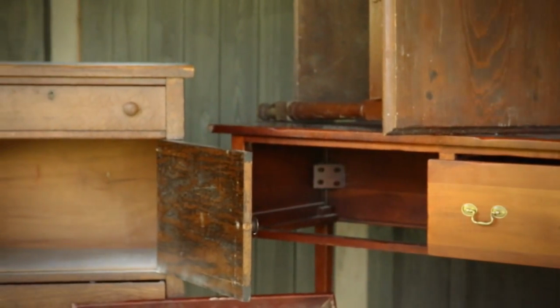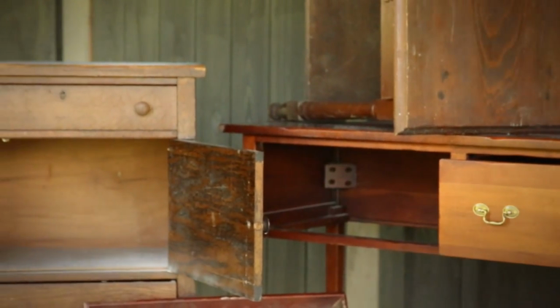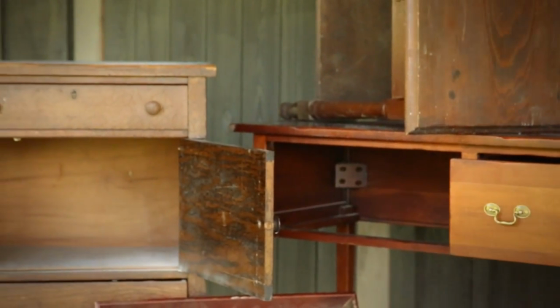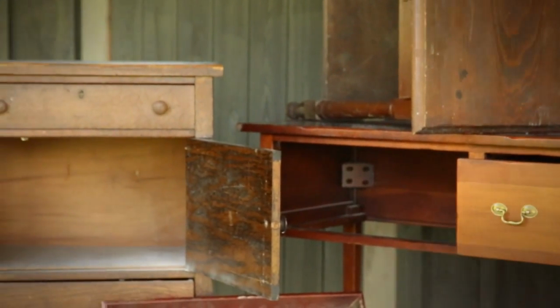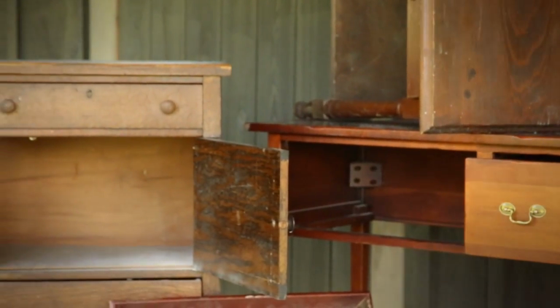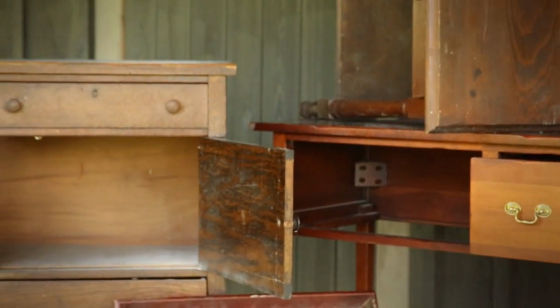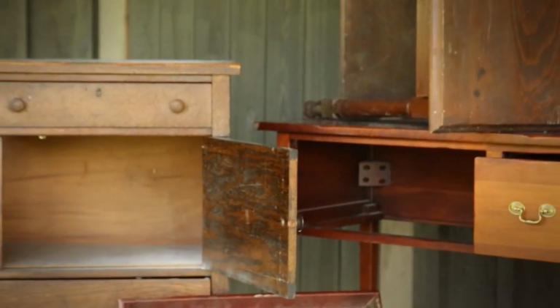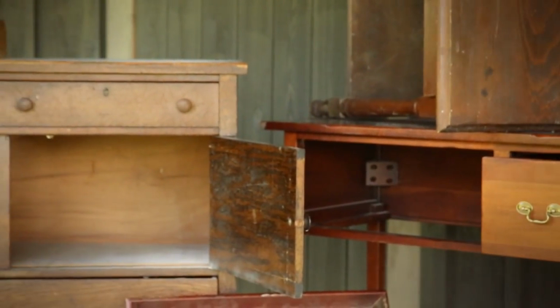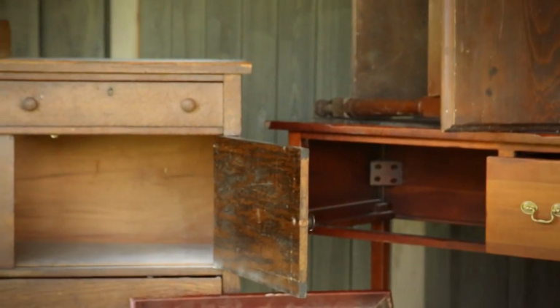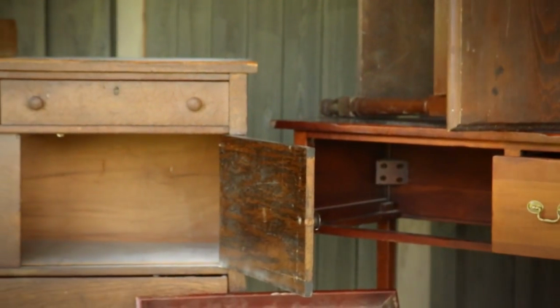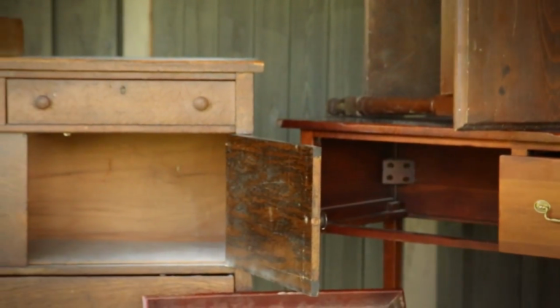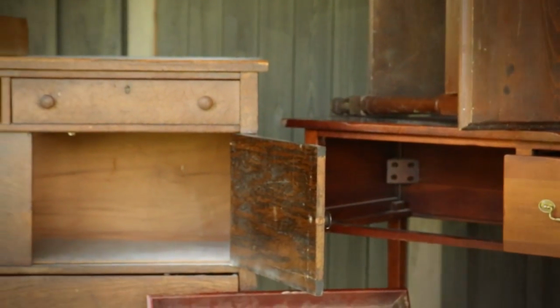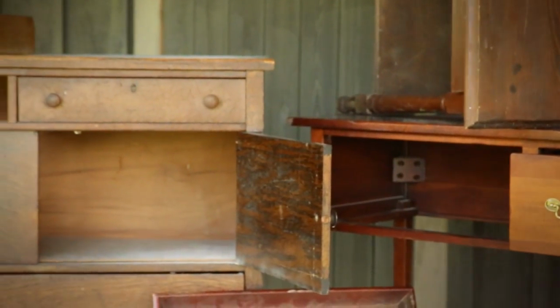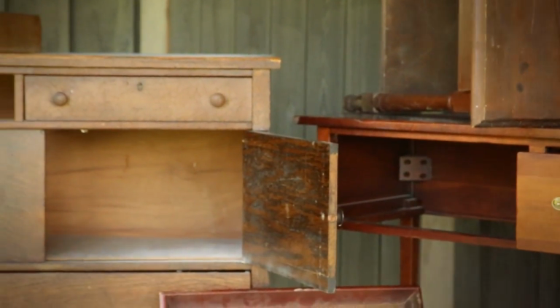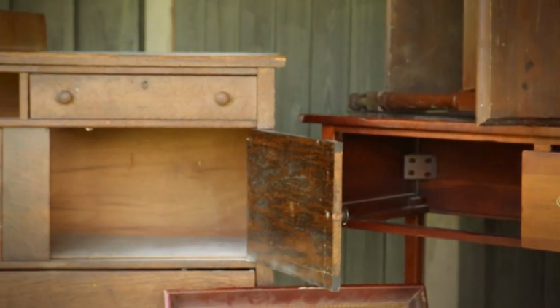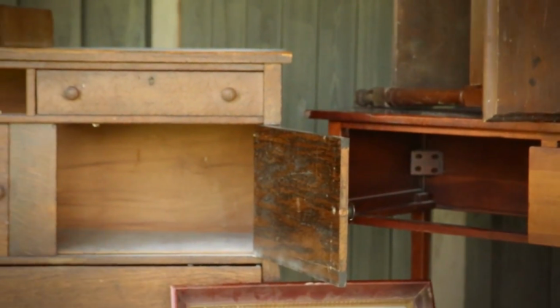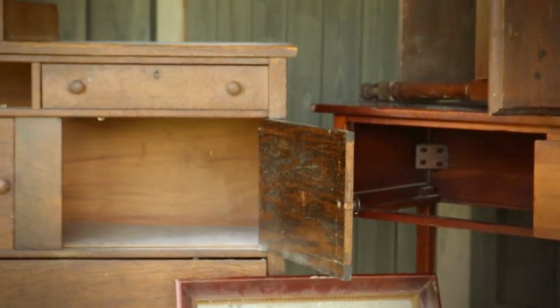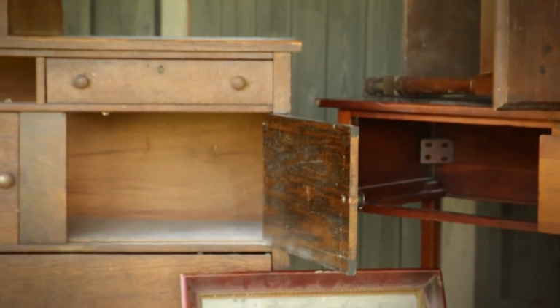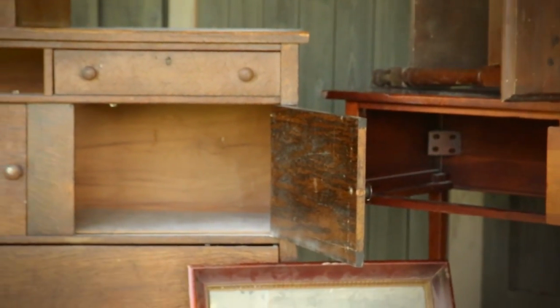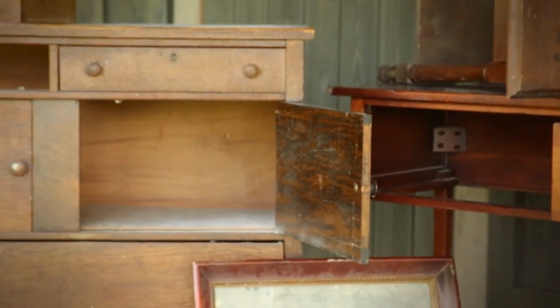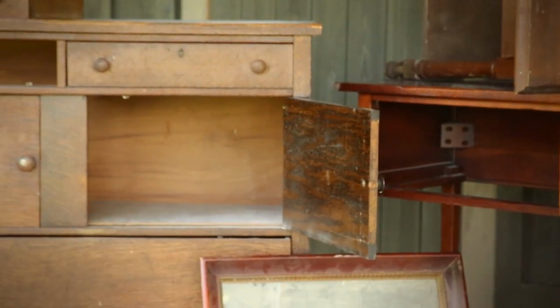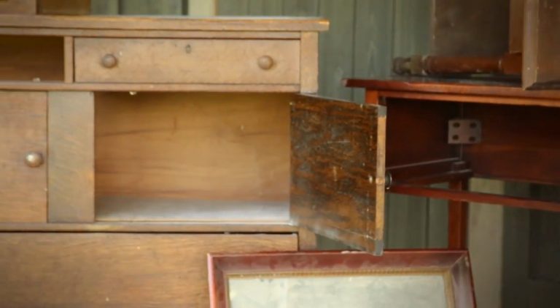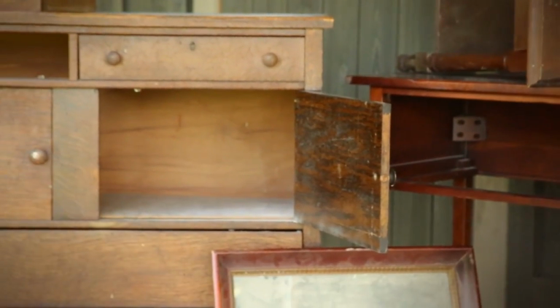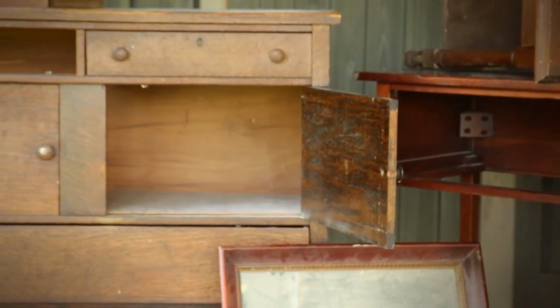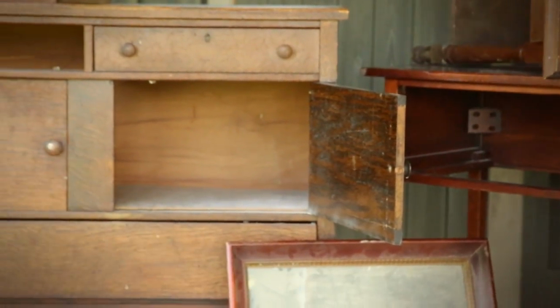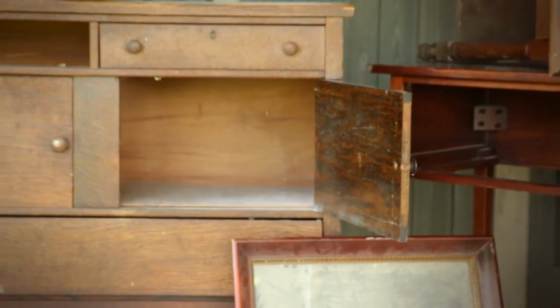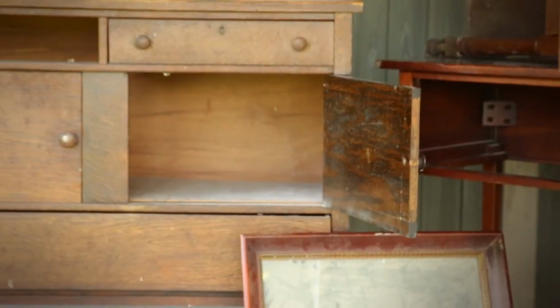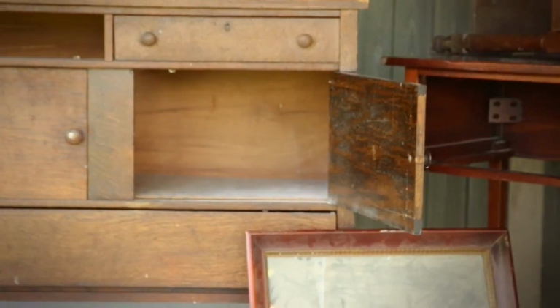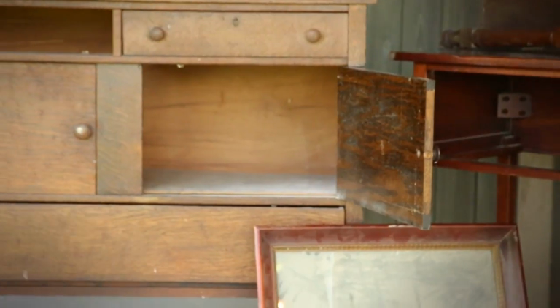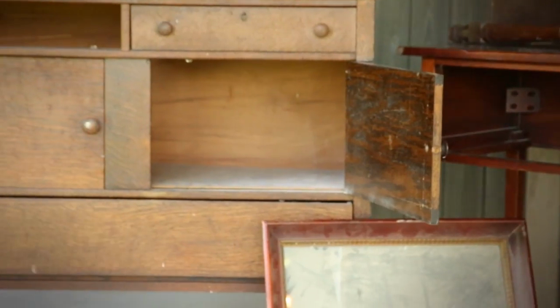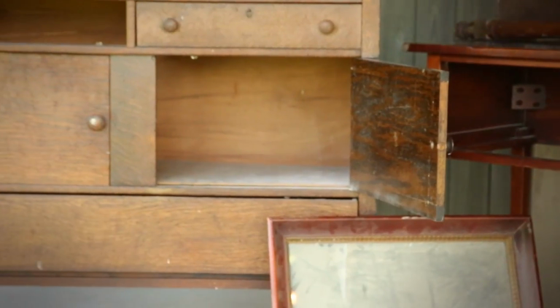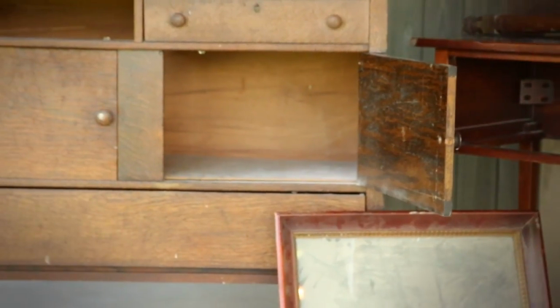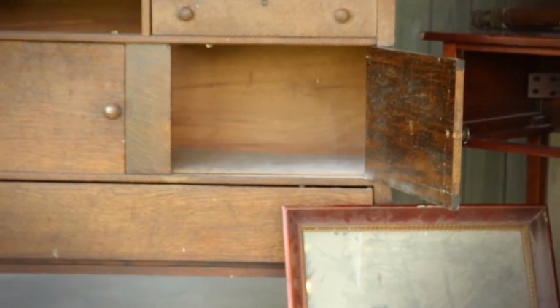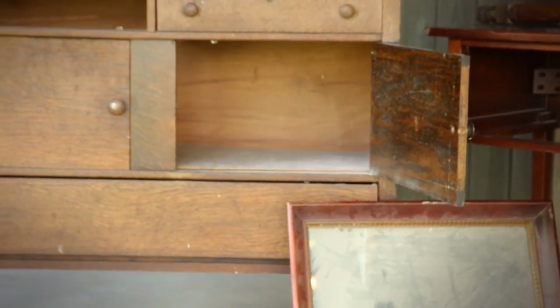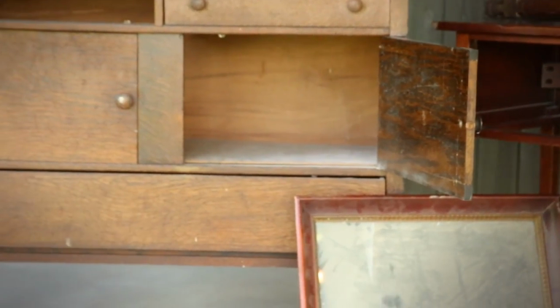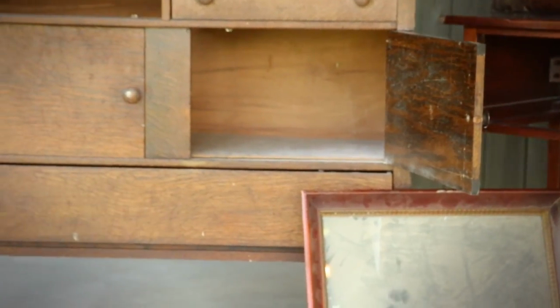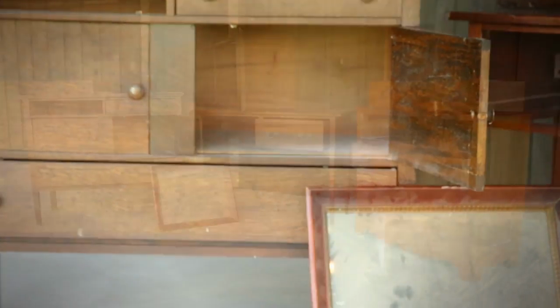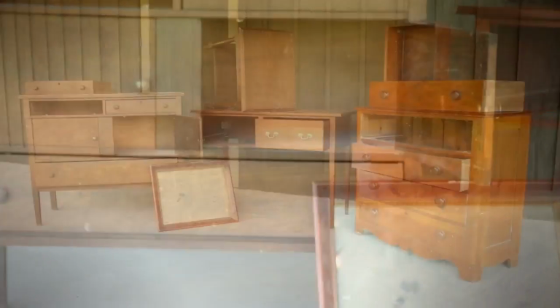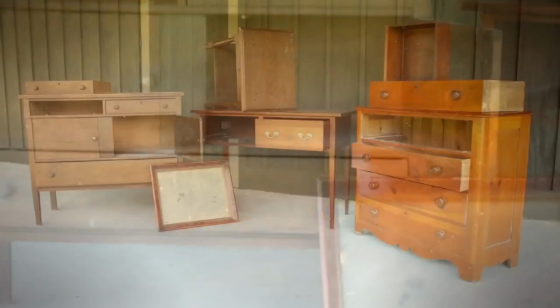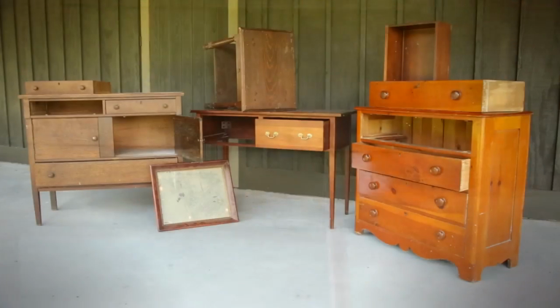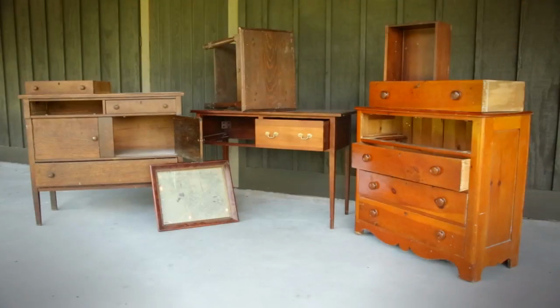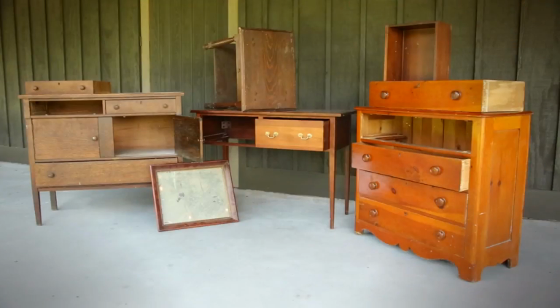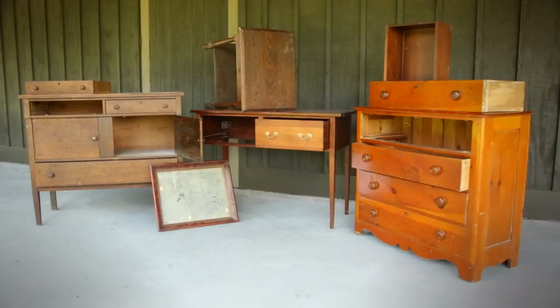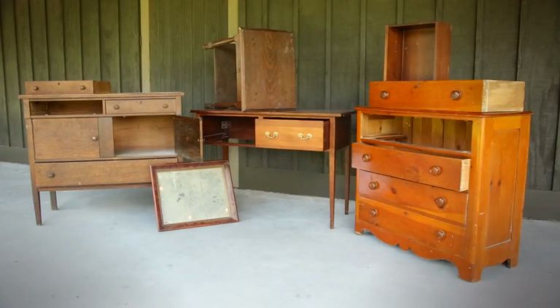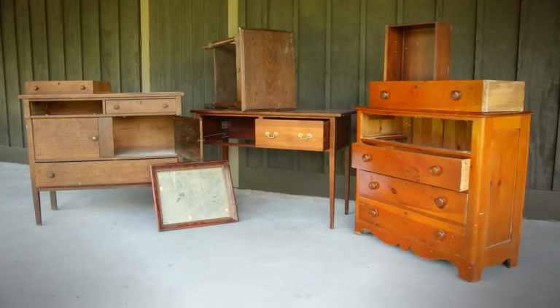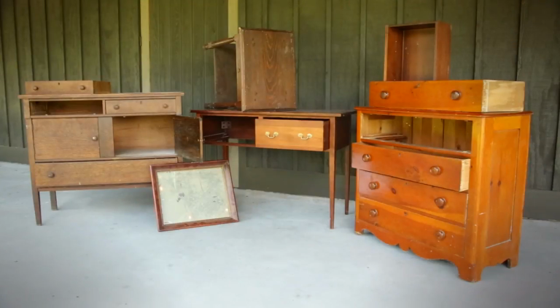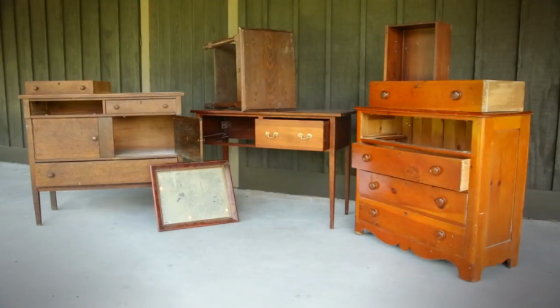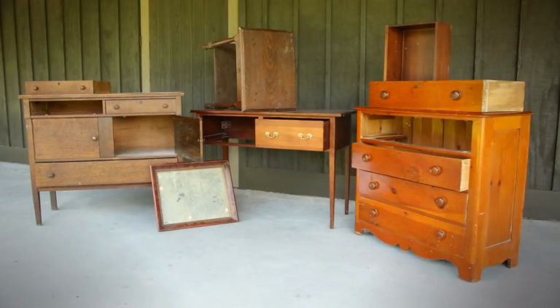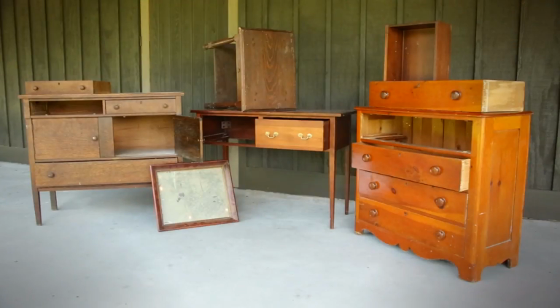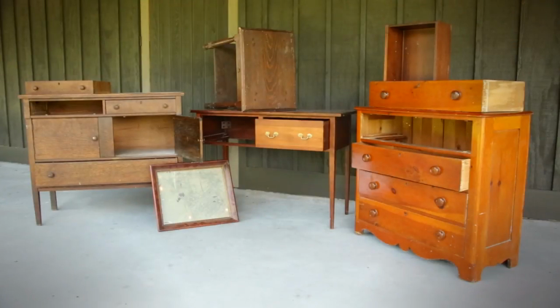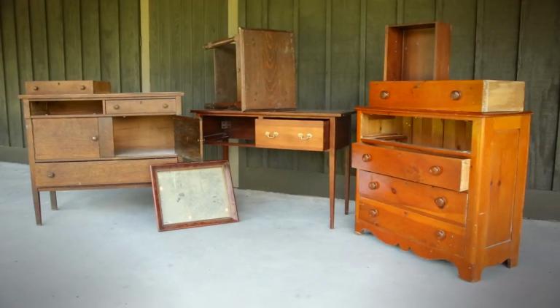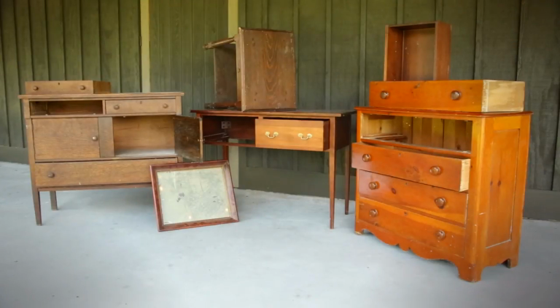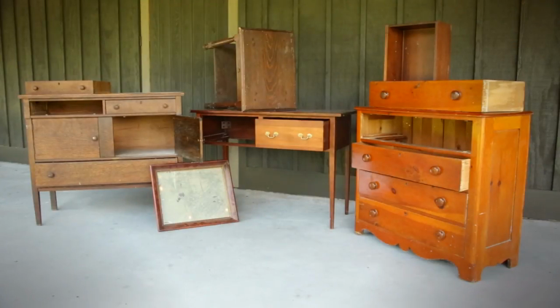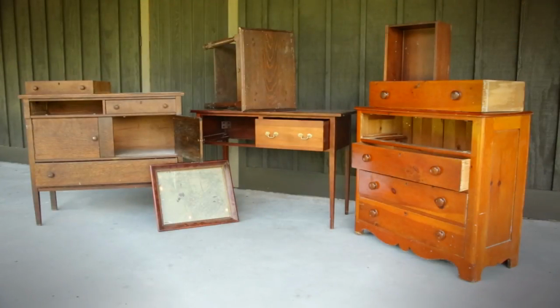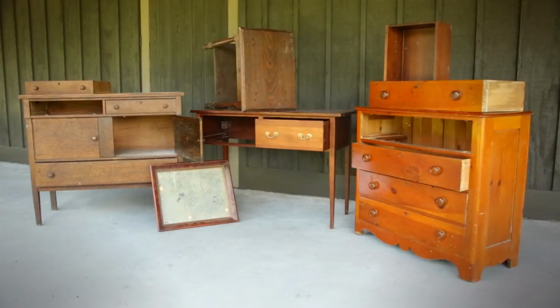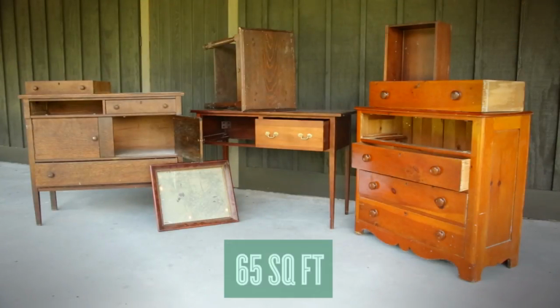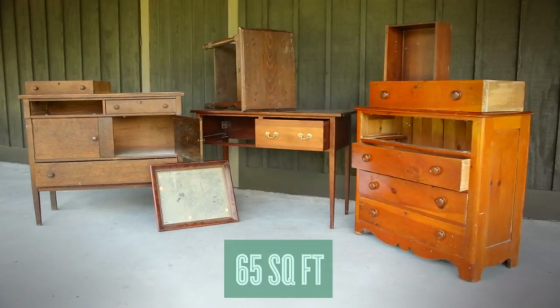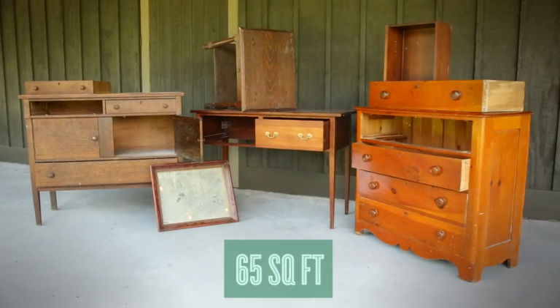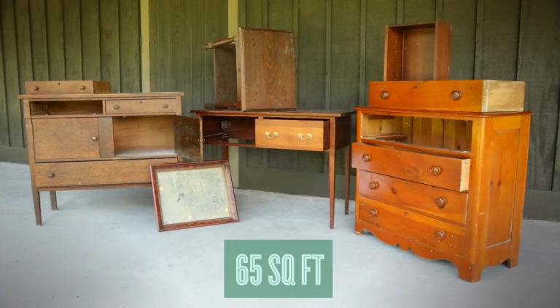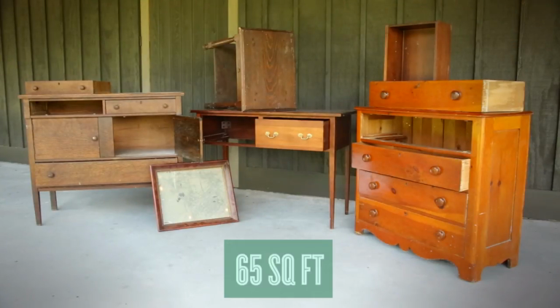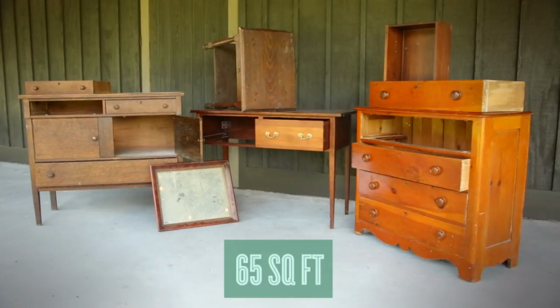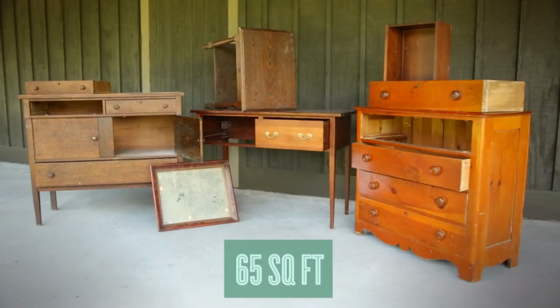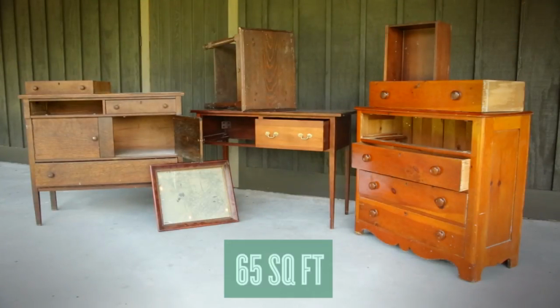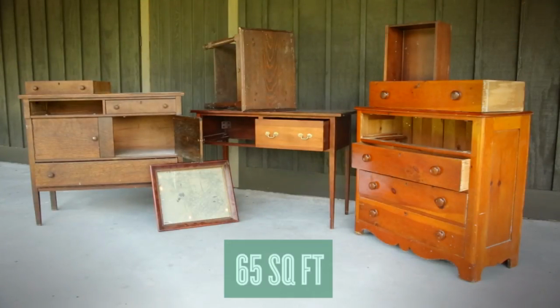After a morning at the local flea market, we have hauled our treasures home. This entire load of furniture is roughly 65 square feet.